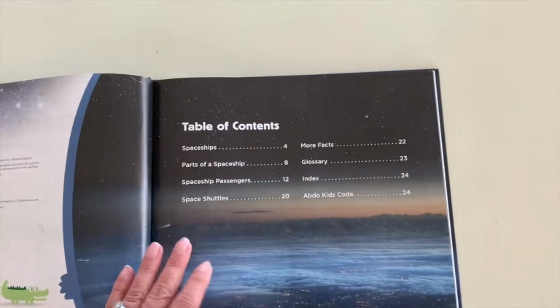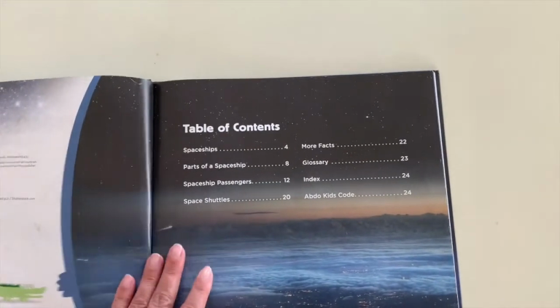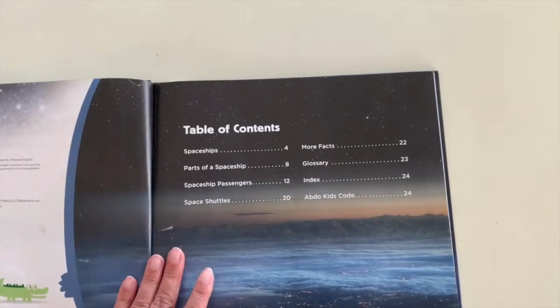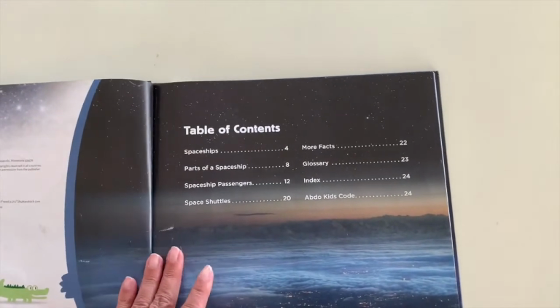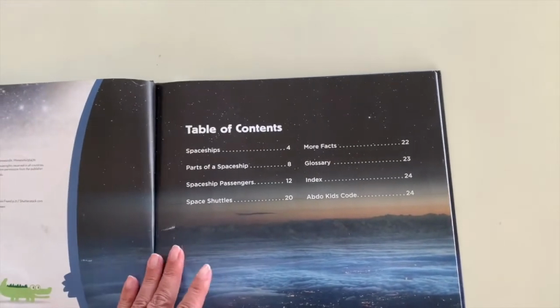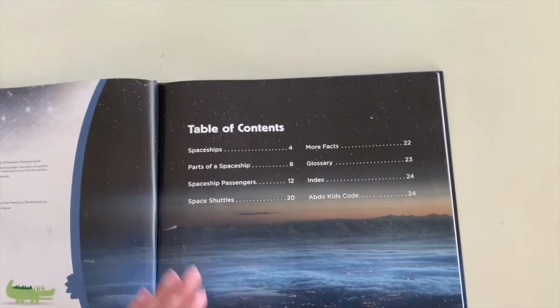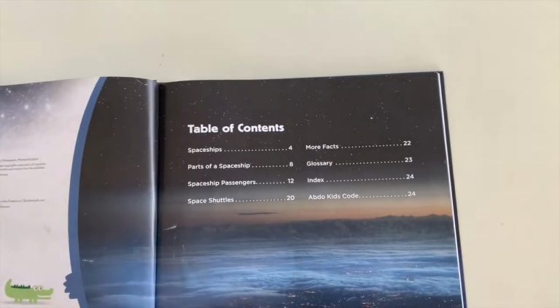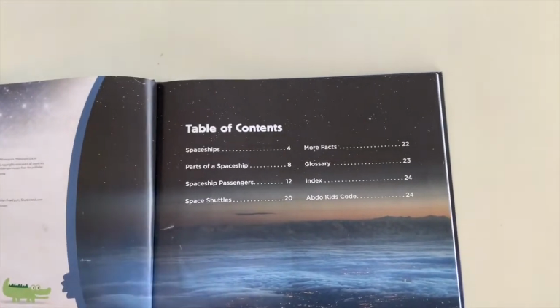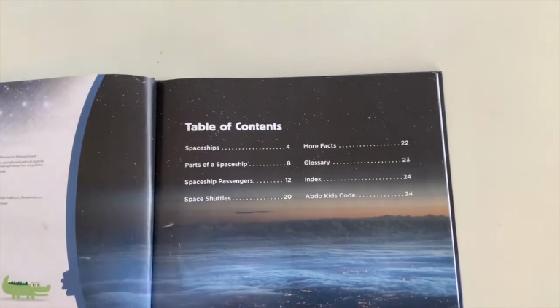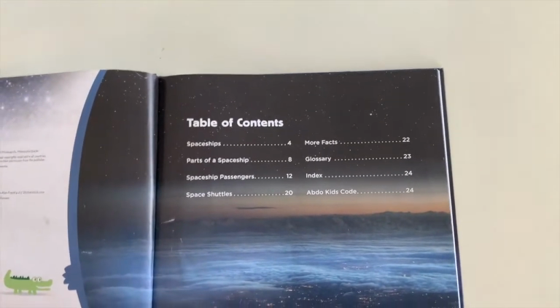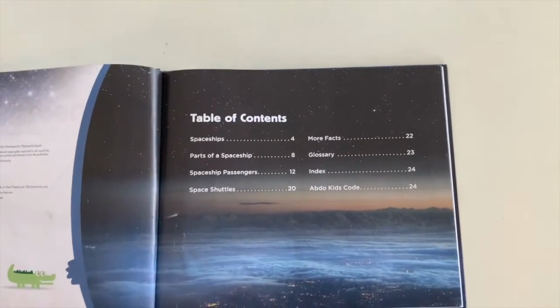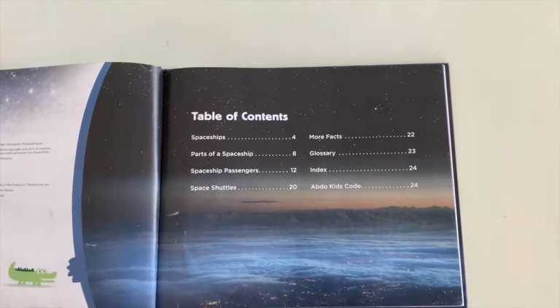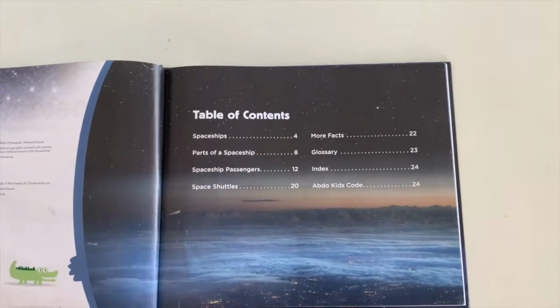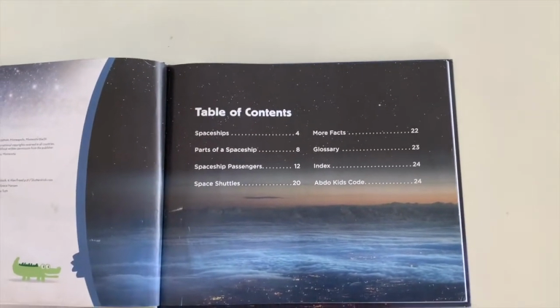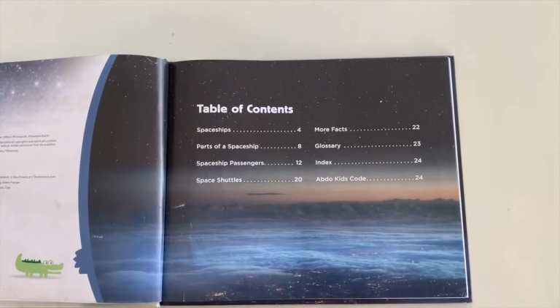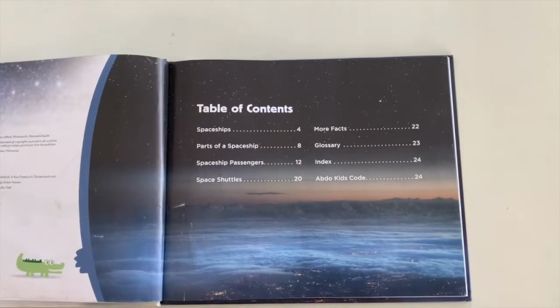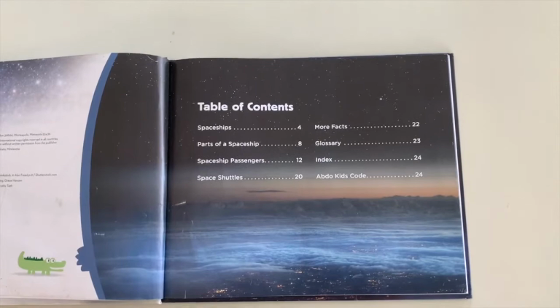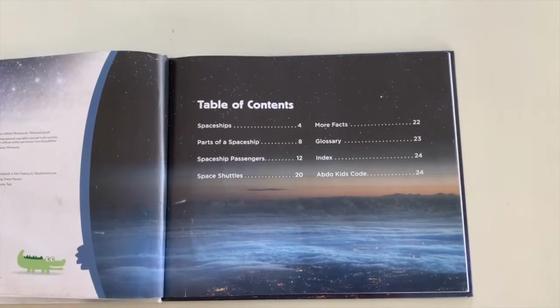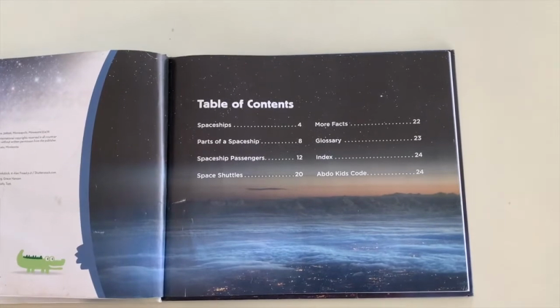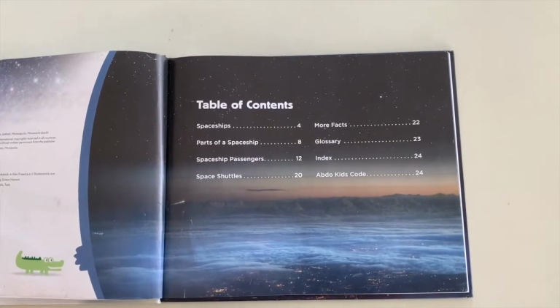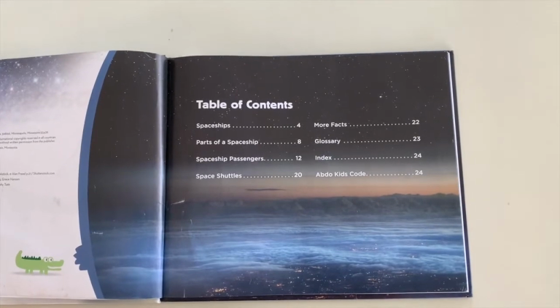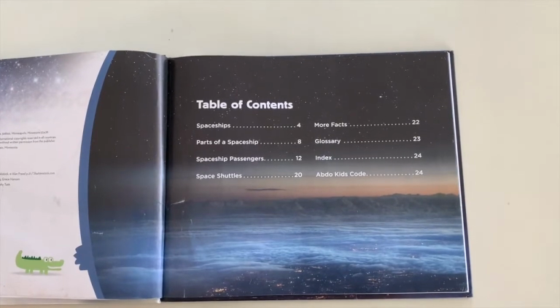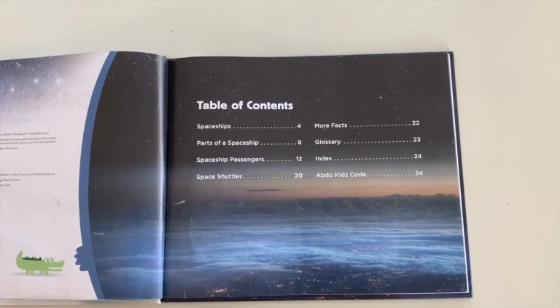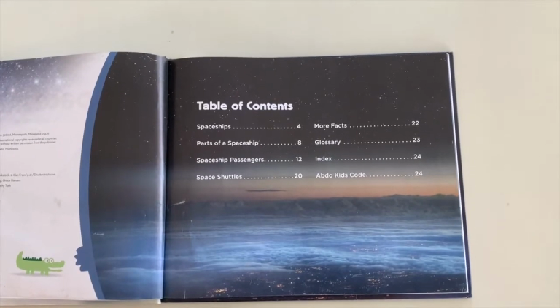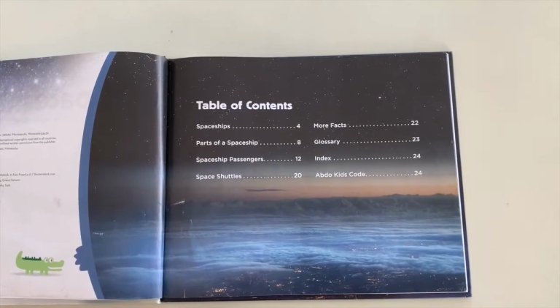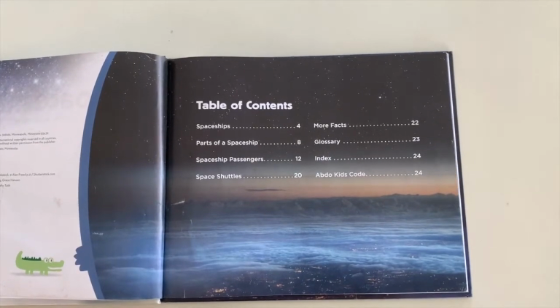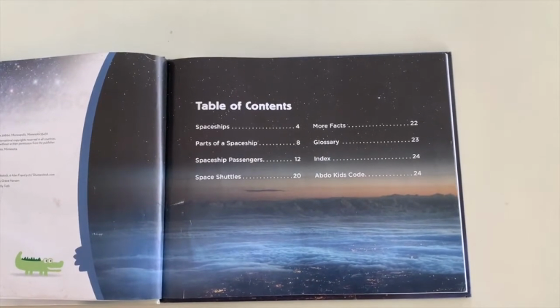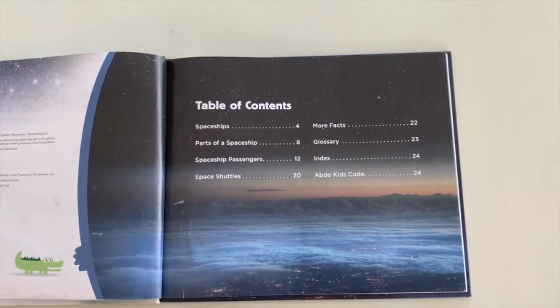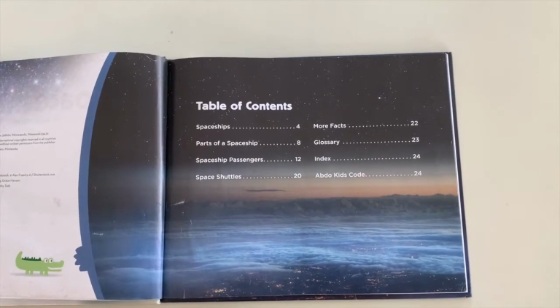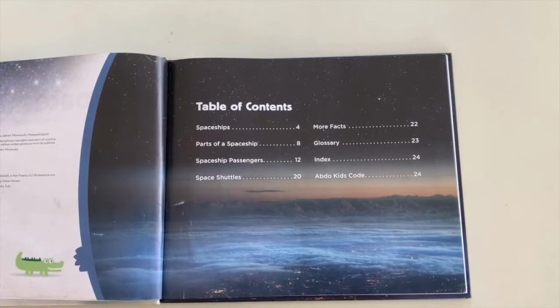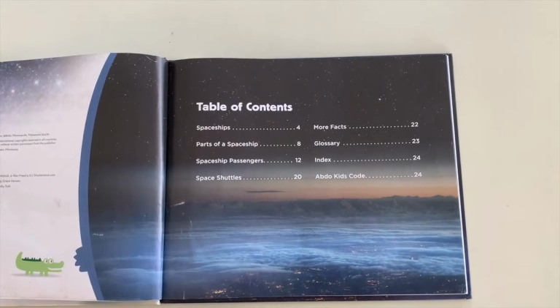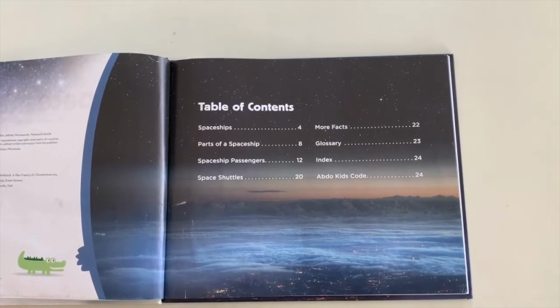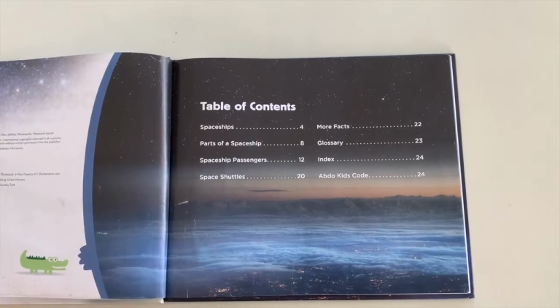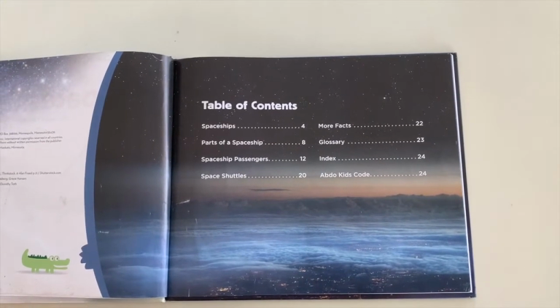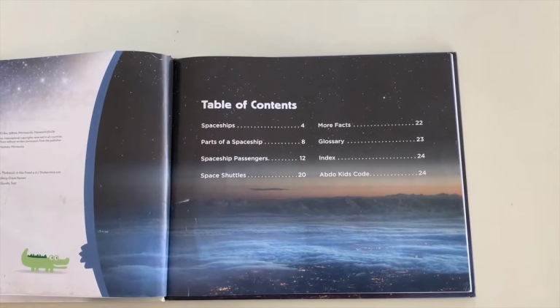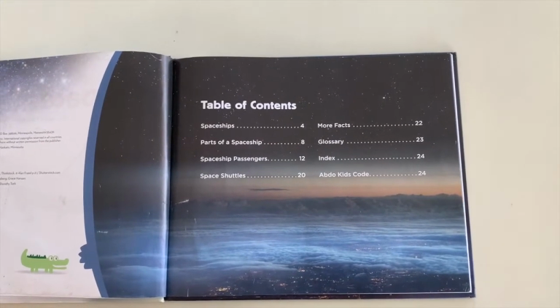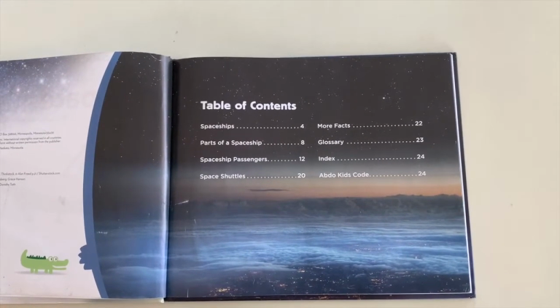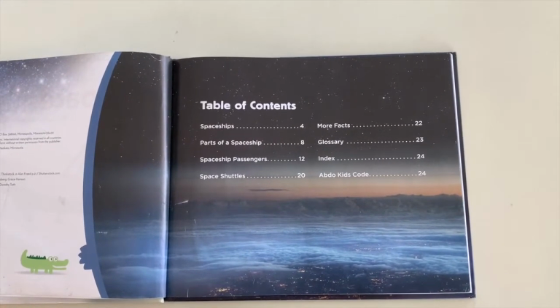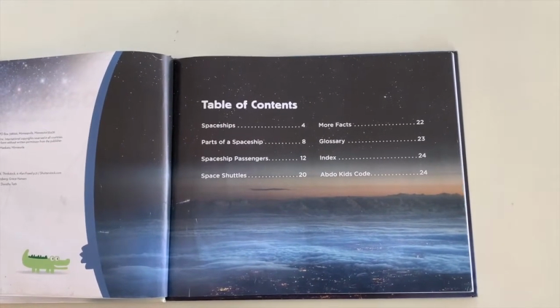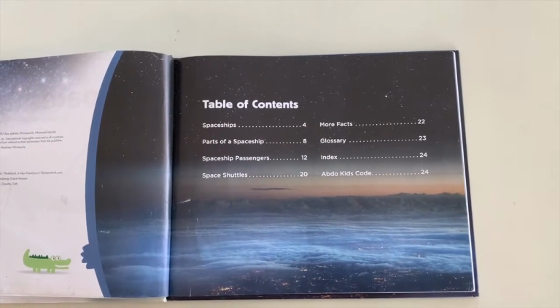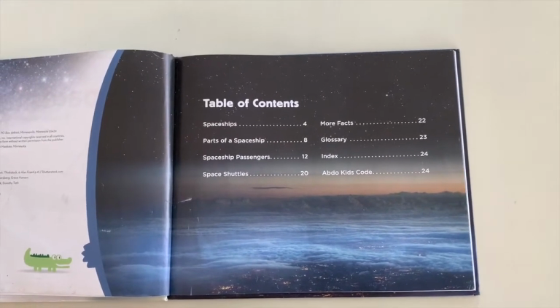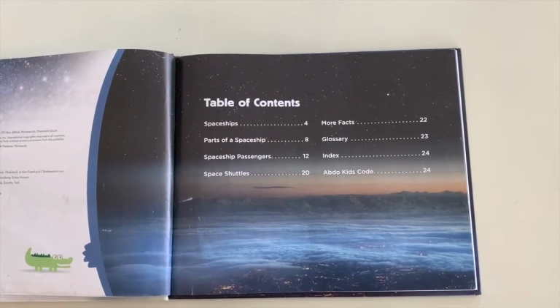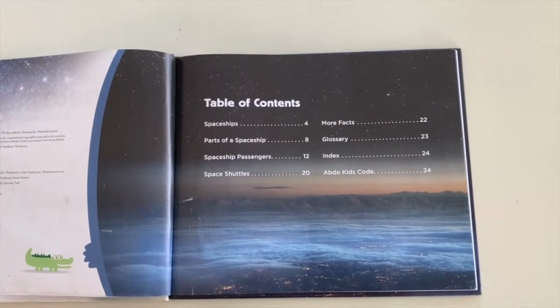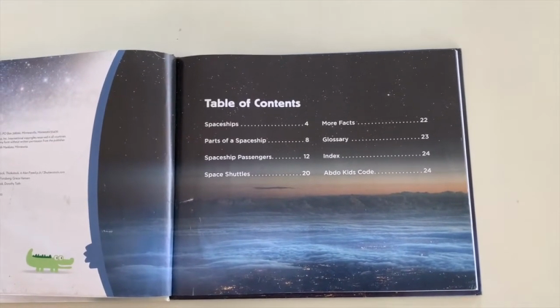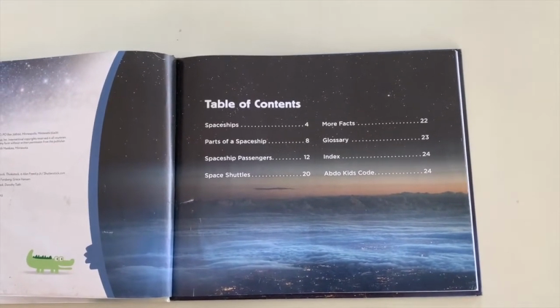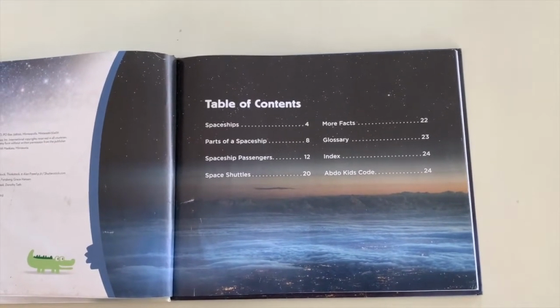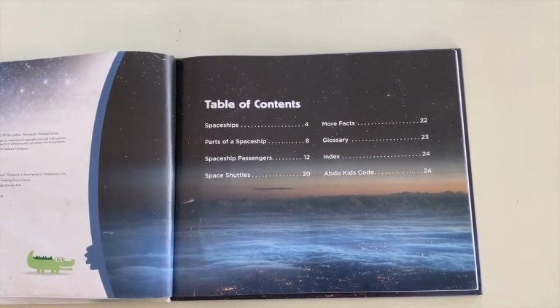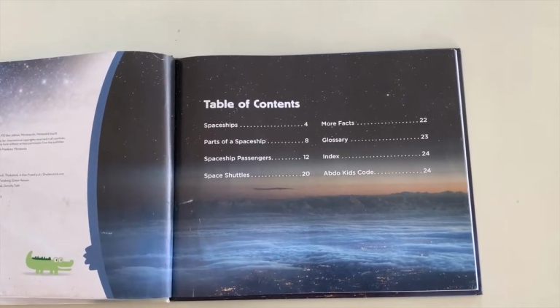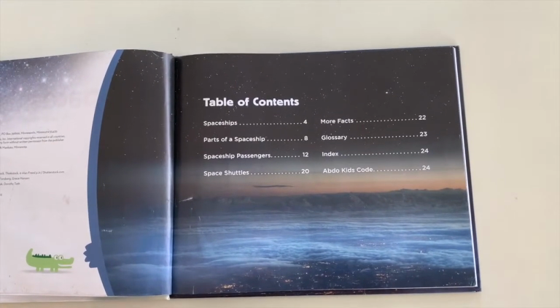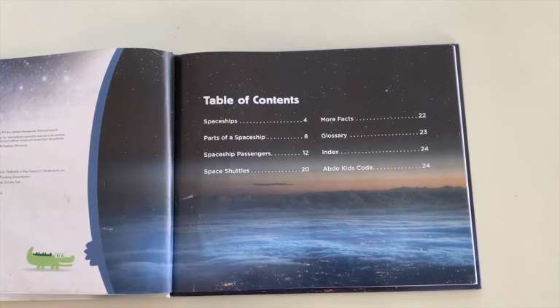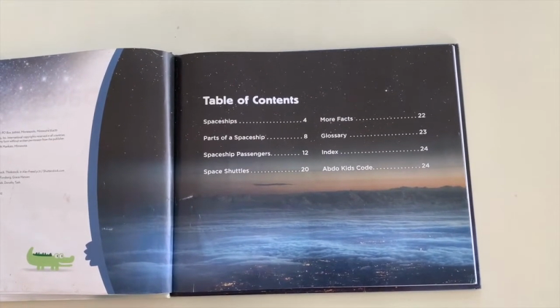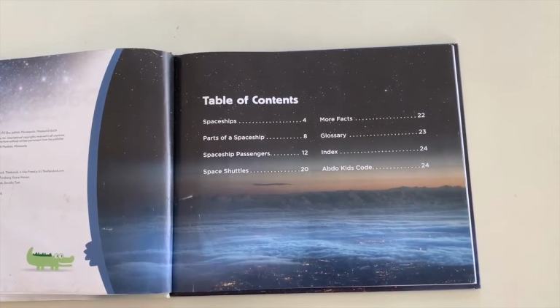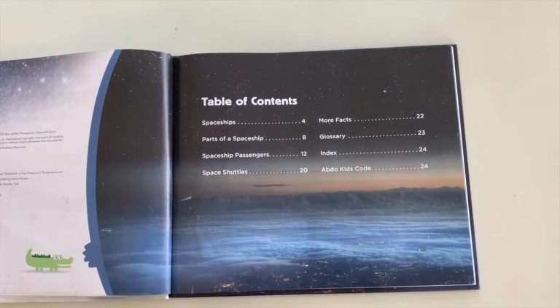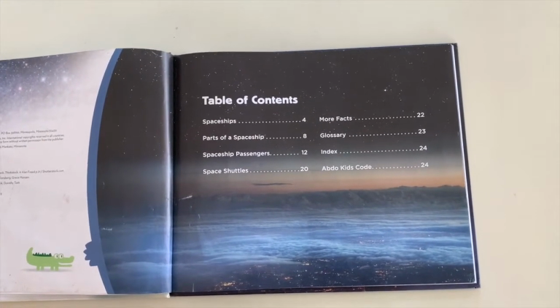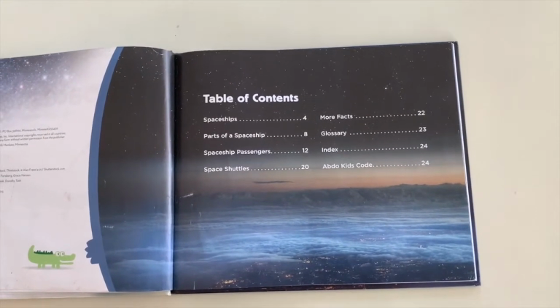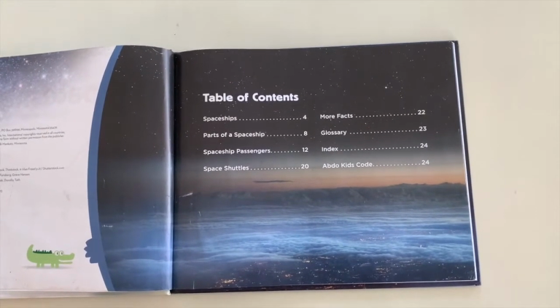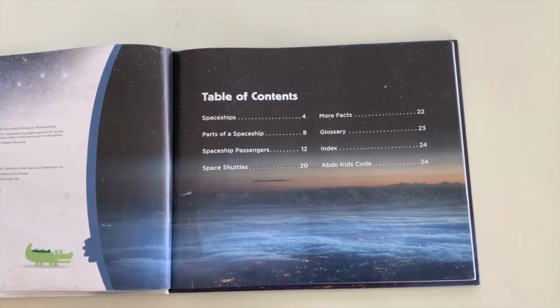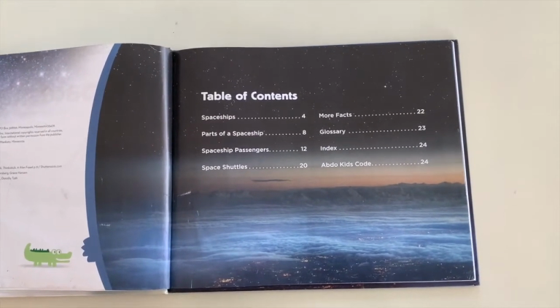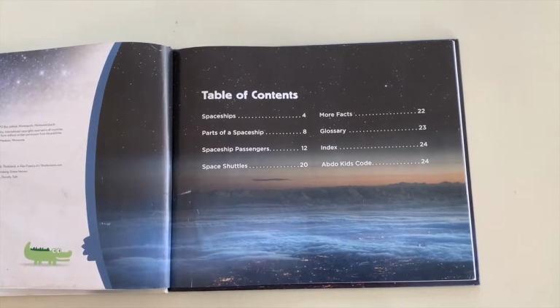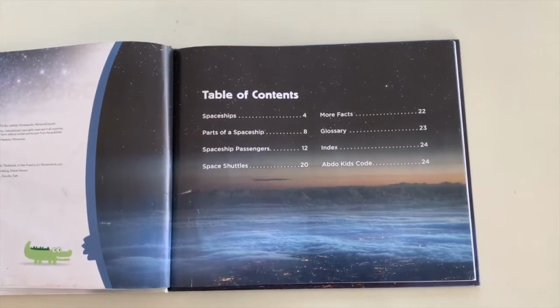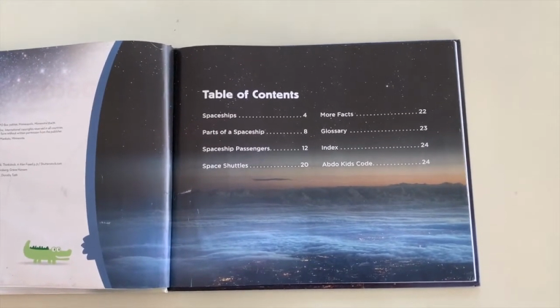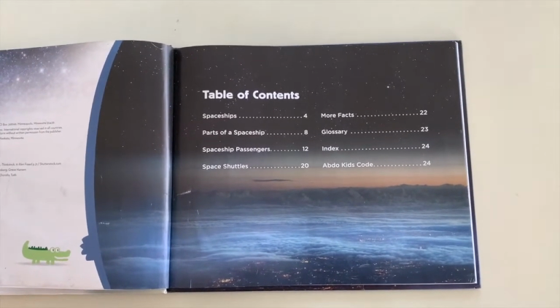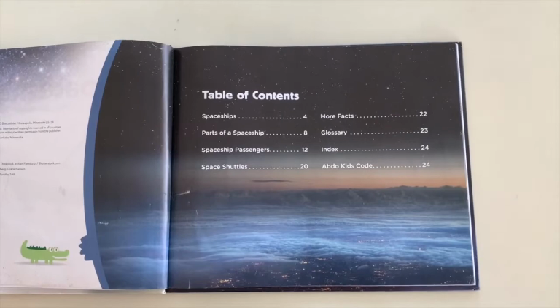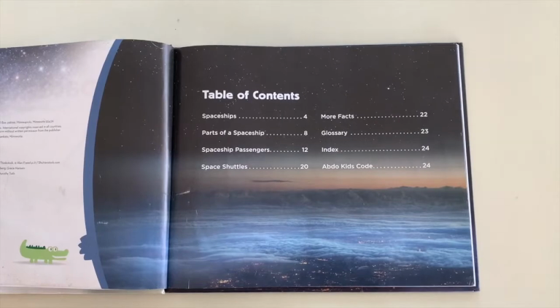This particular book has a table of contents. A table of contents tells us all the different parts that are in our story.